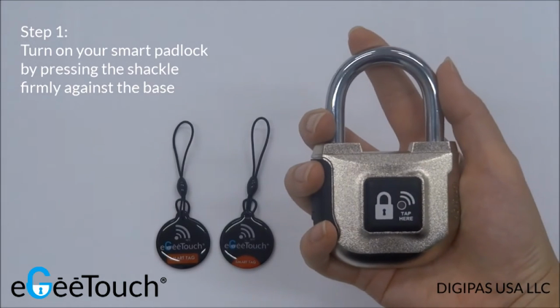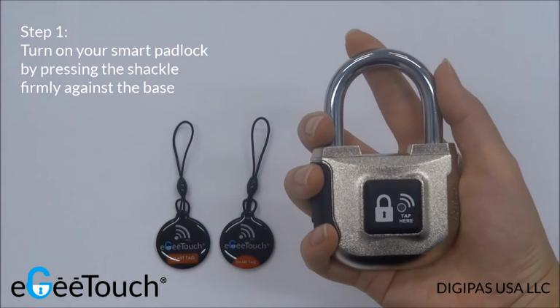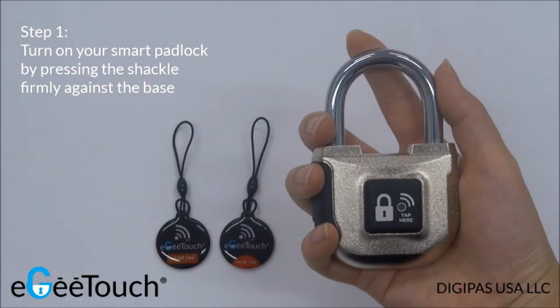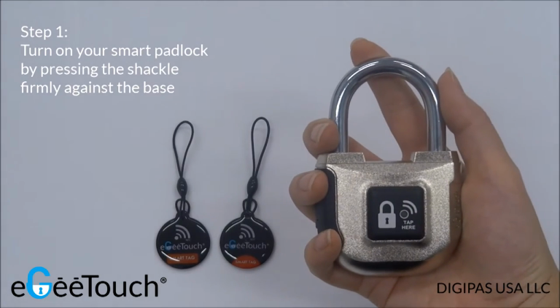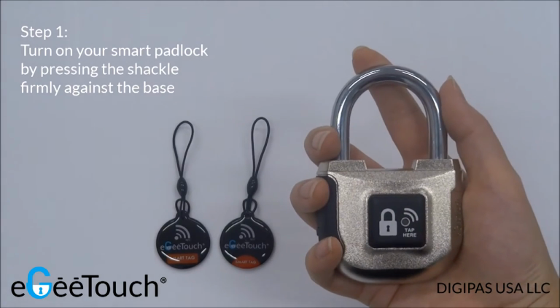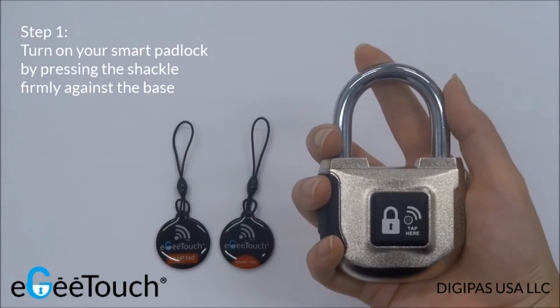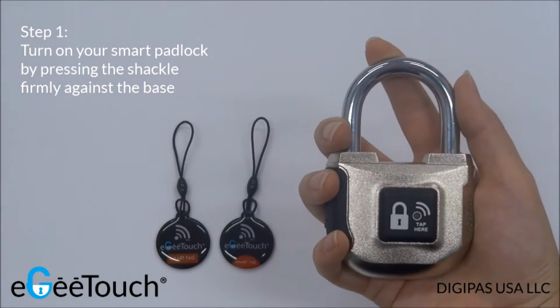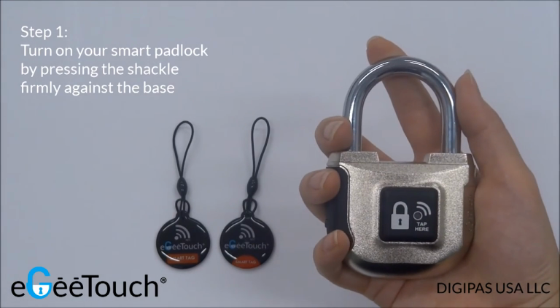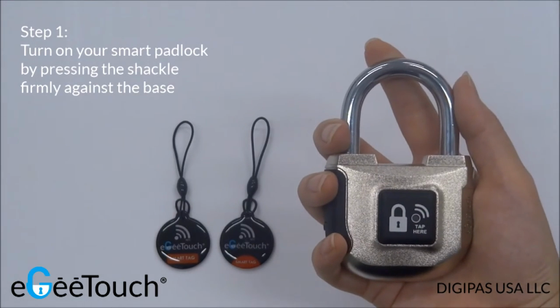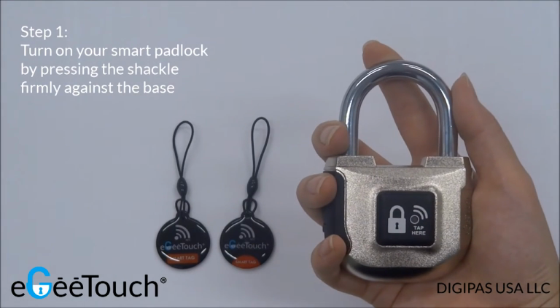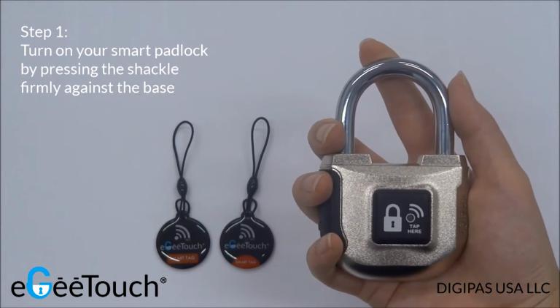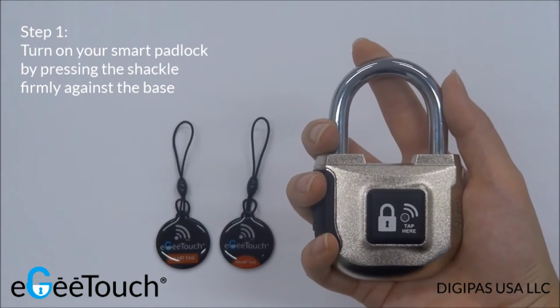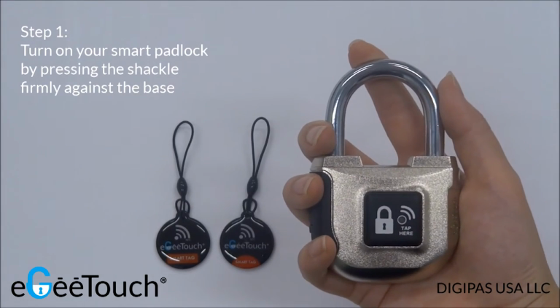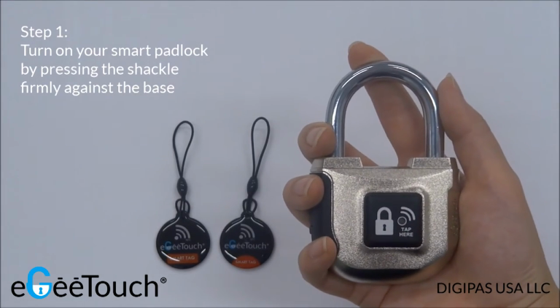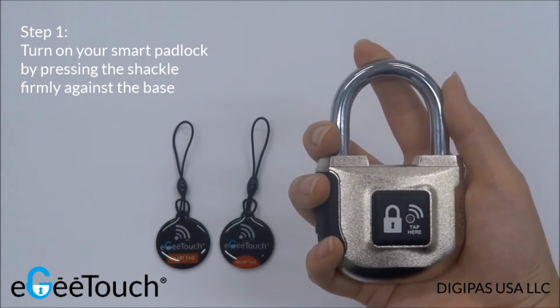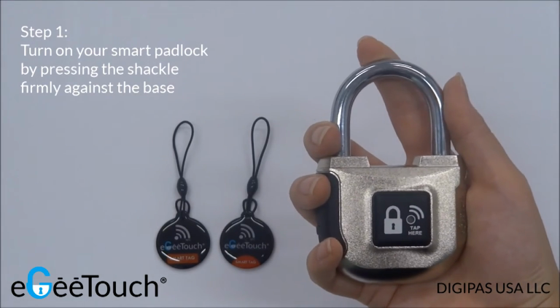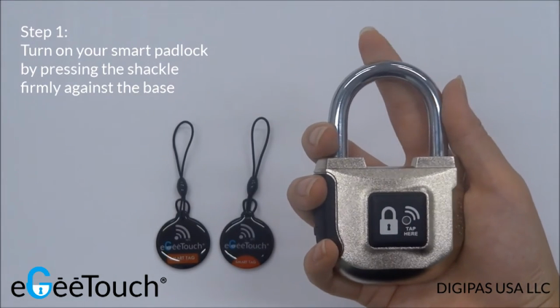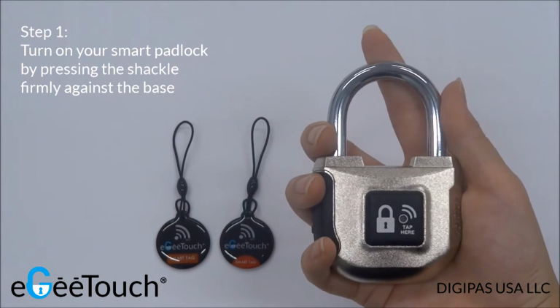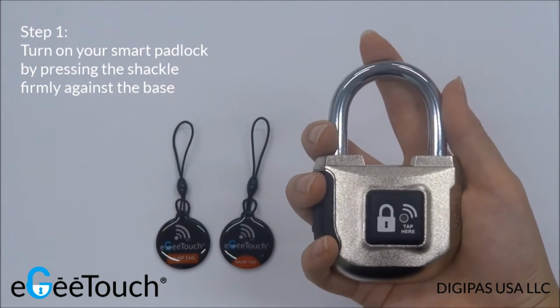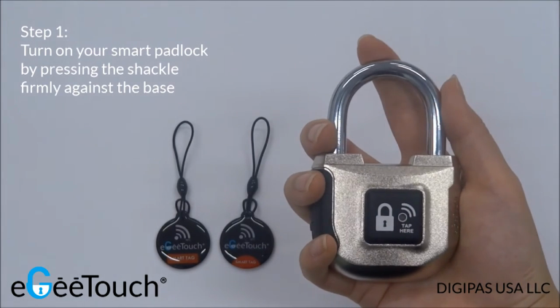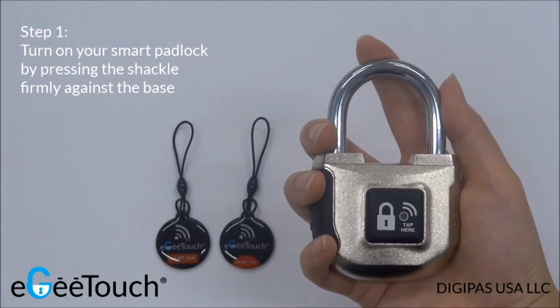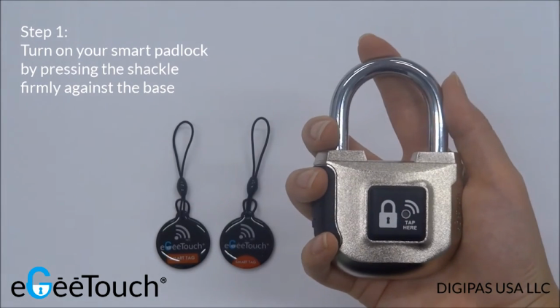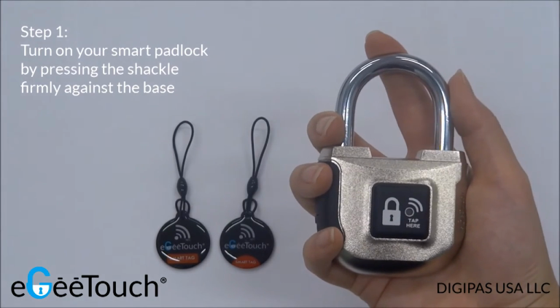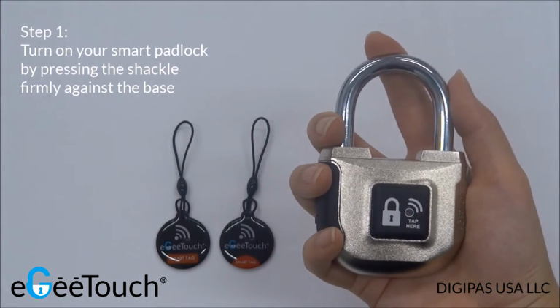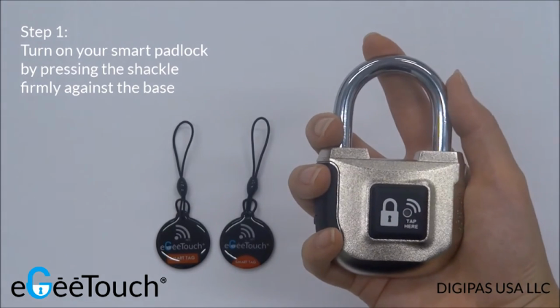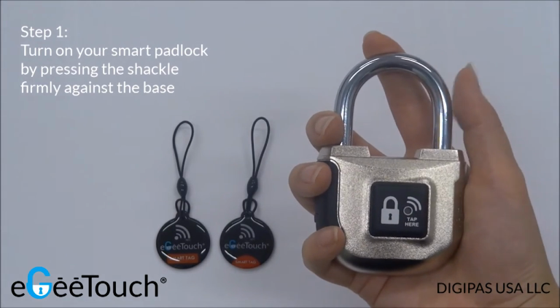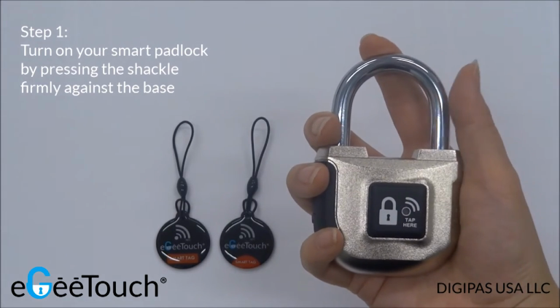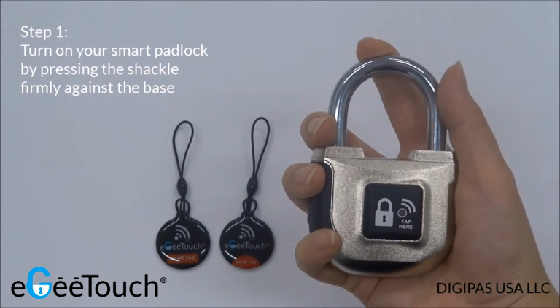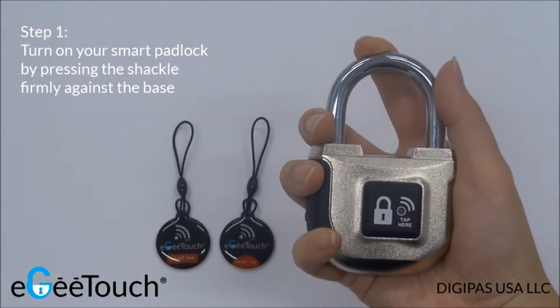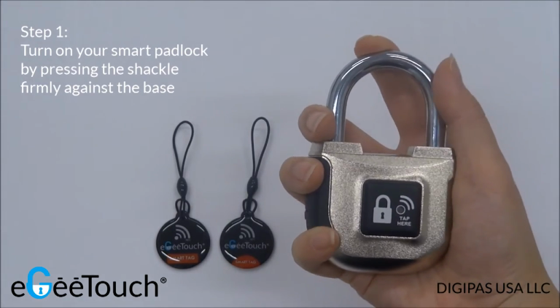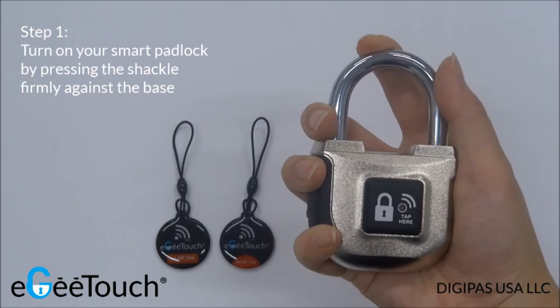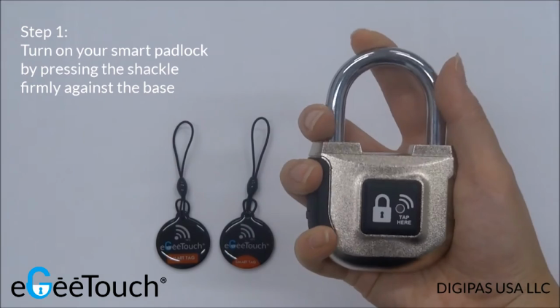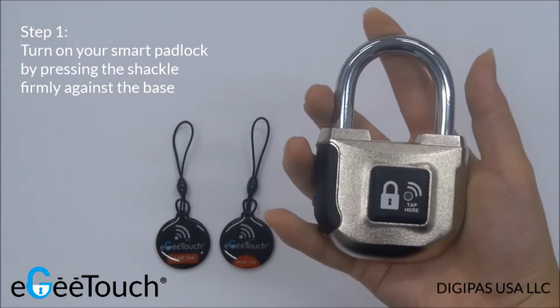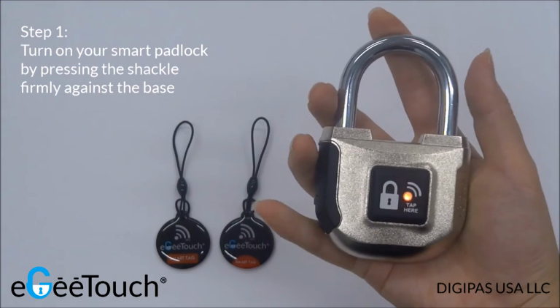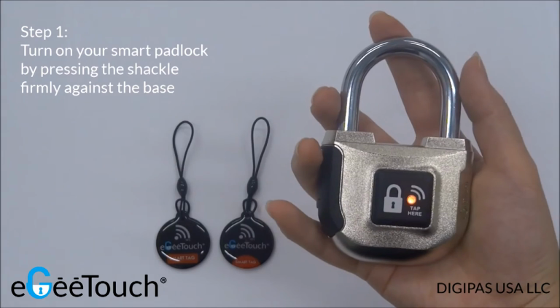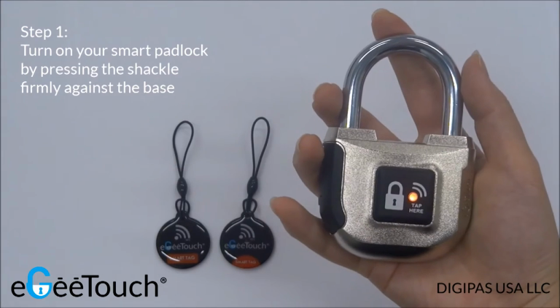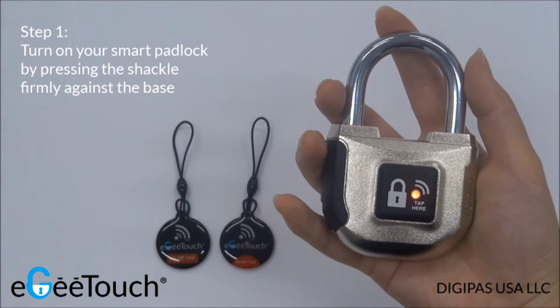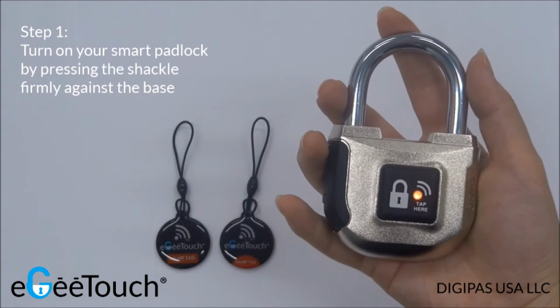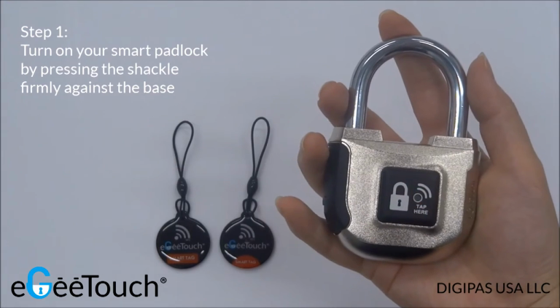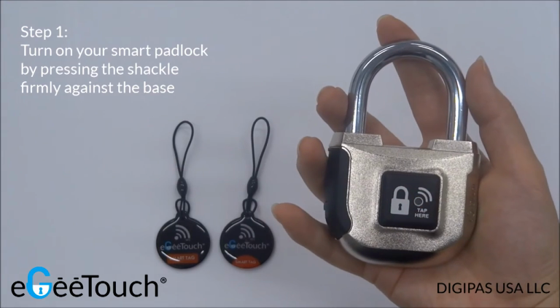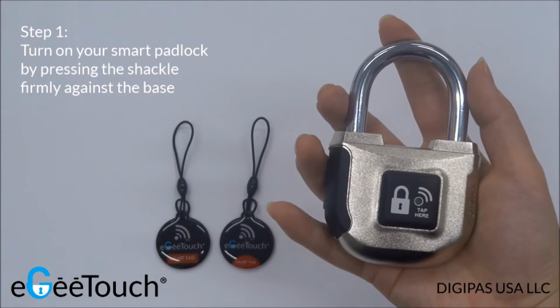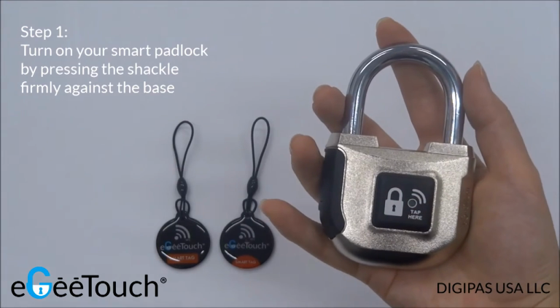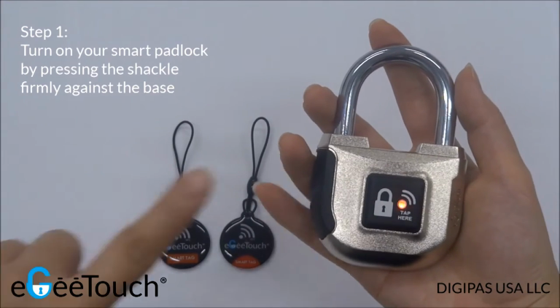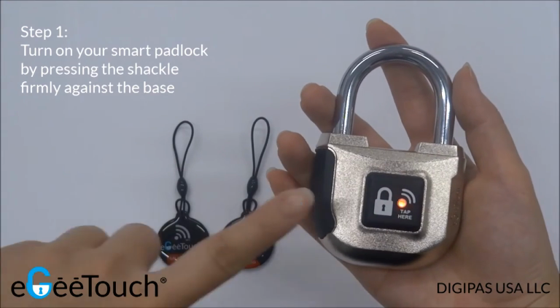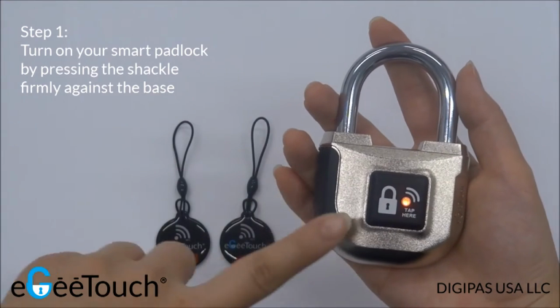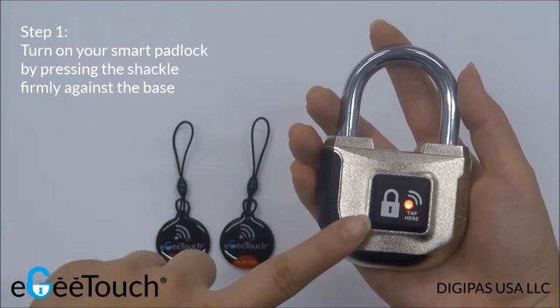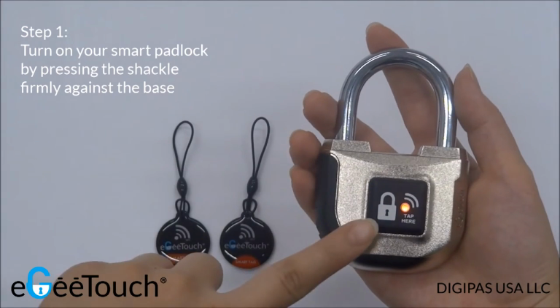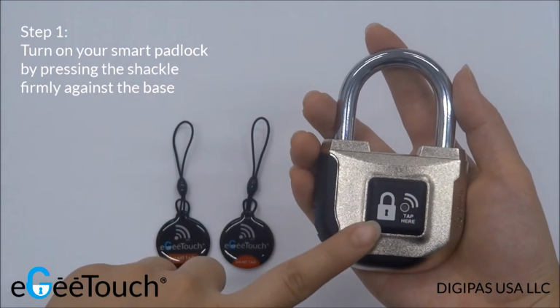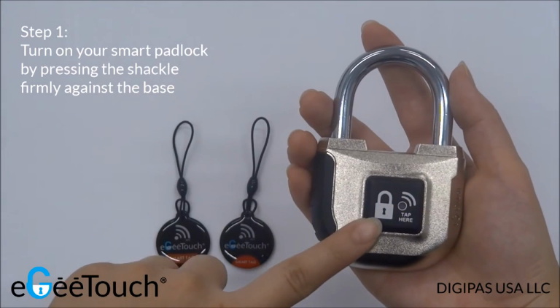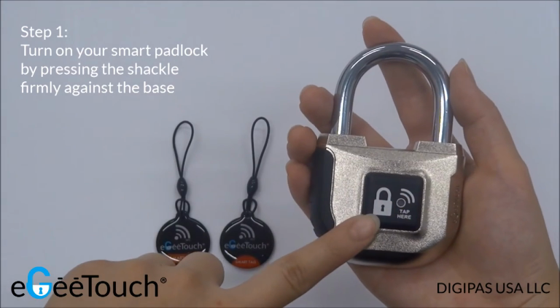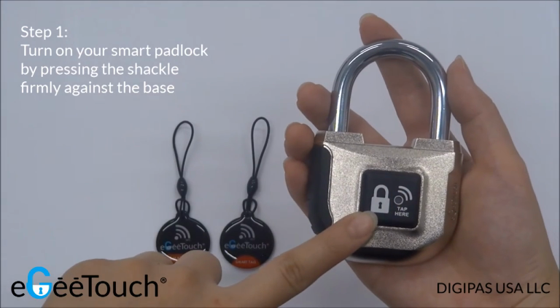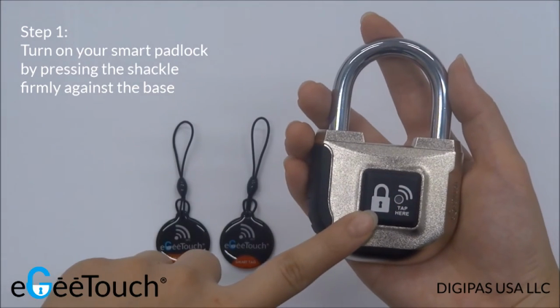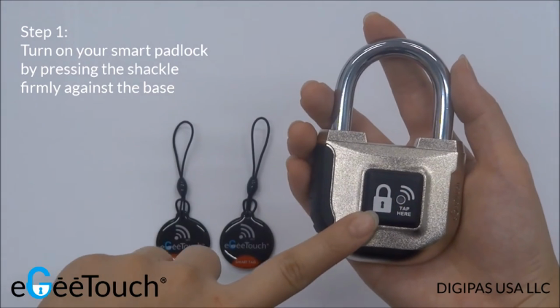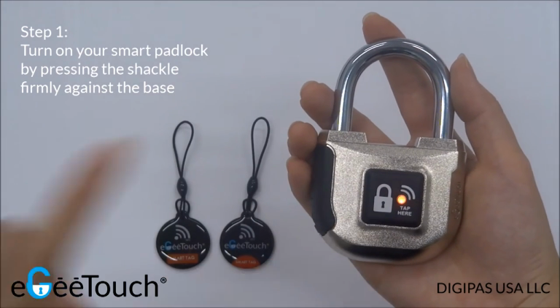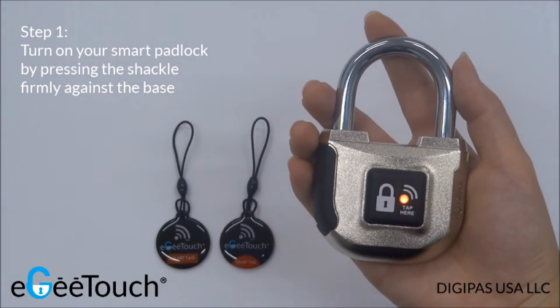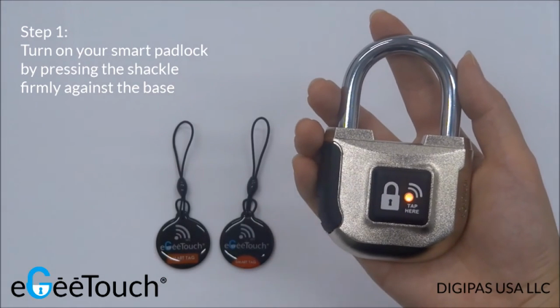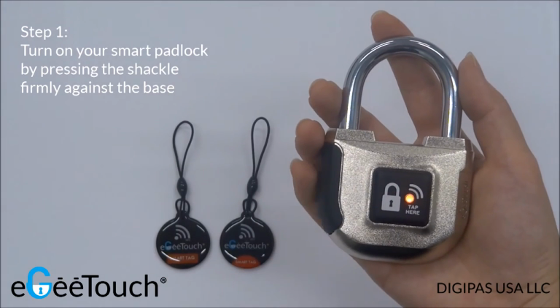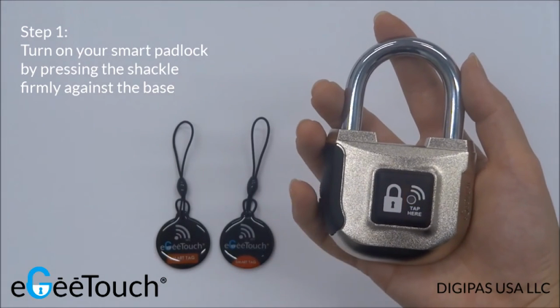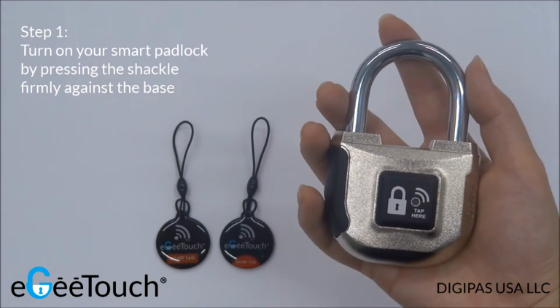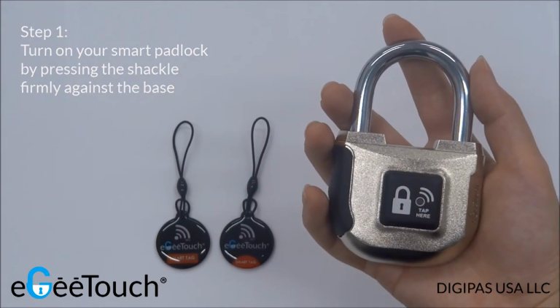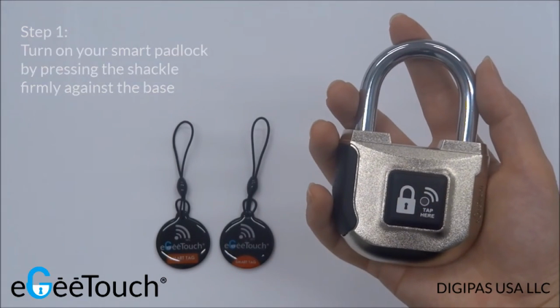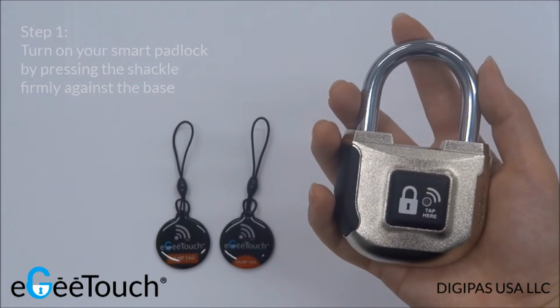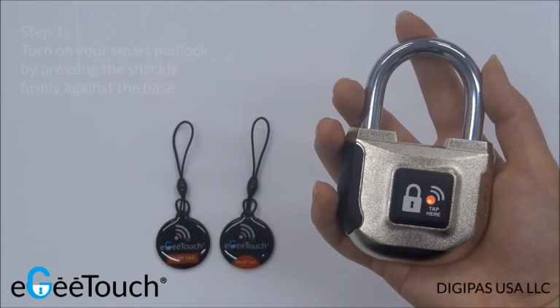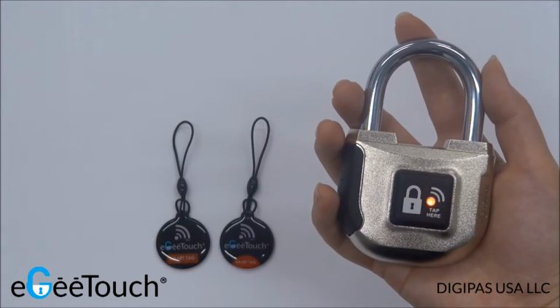To activate the lock, press the shackle firmly against the base. The LED light will flash in red accompanied by an audible buzzer sound.